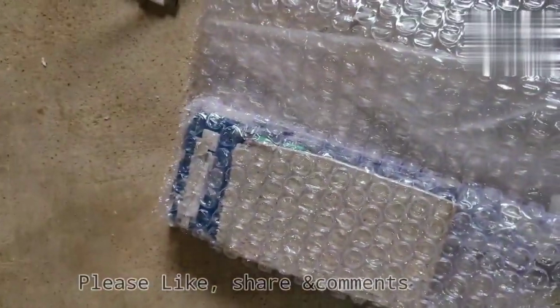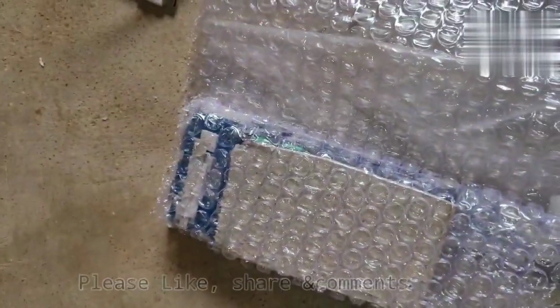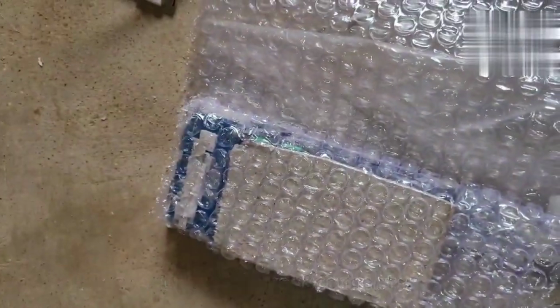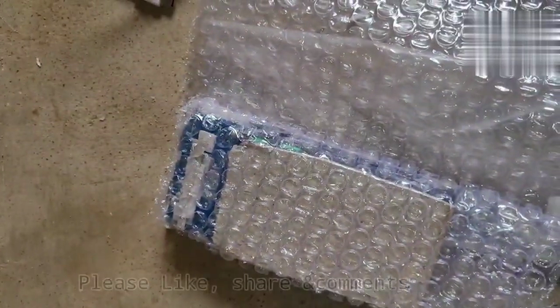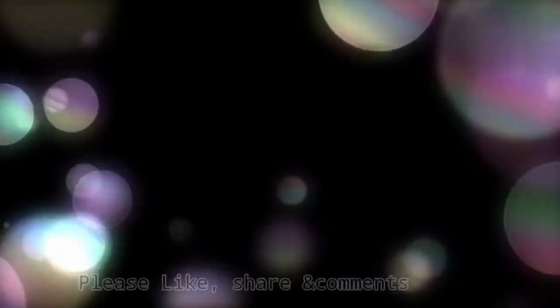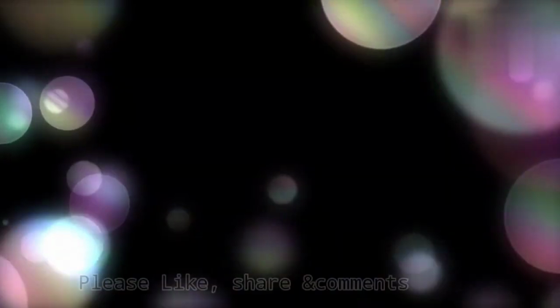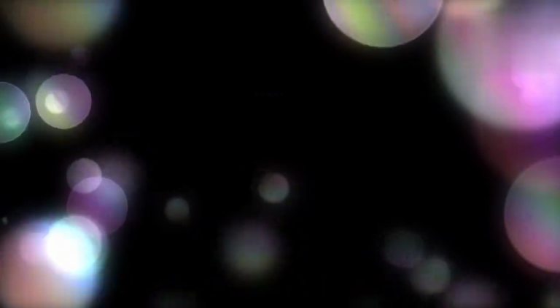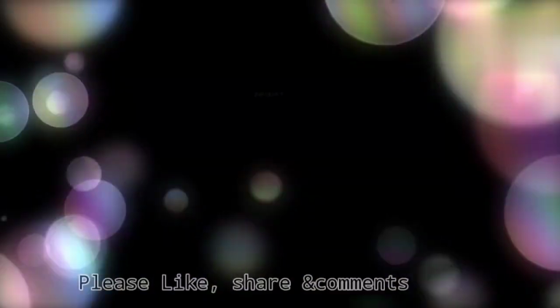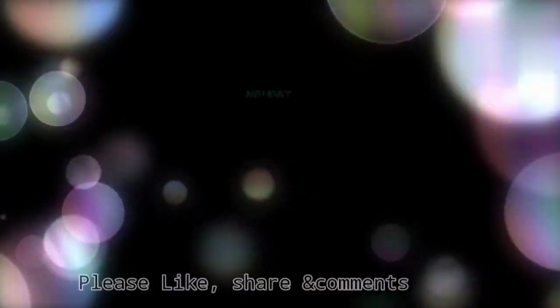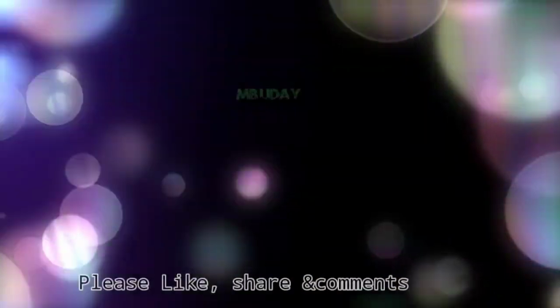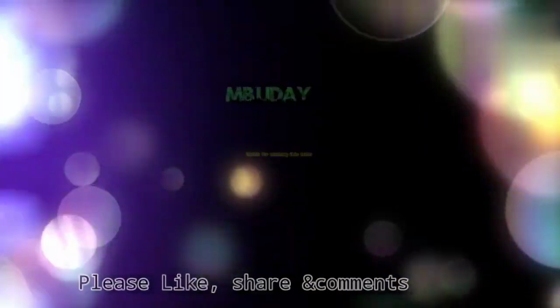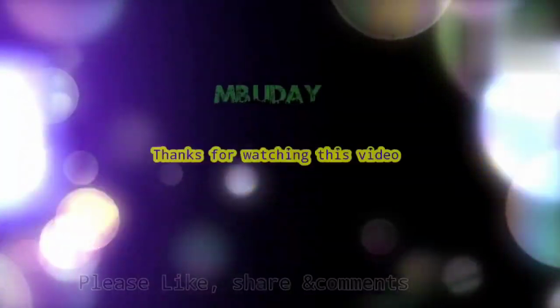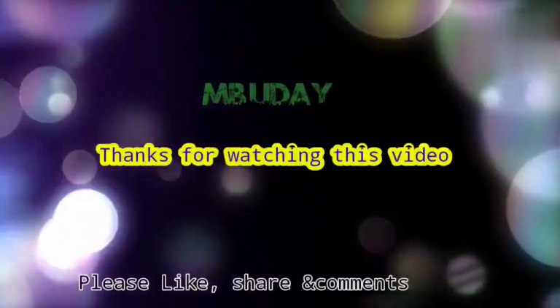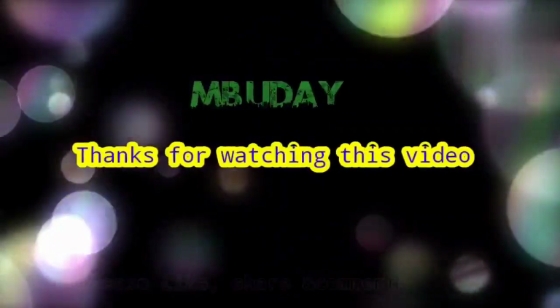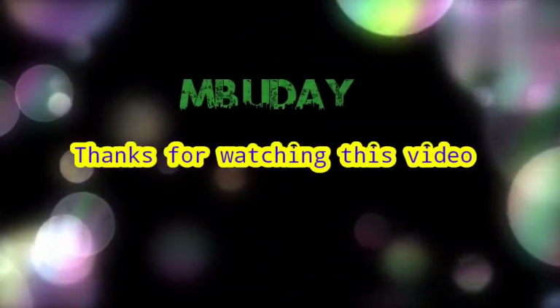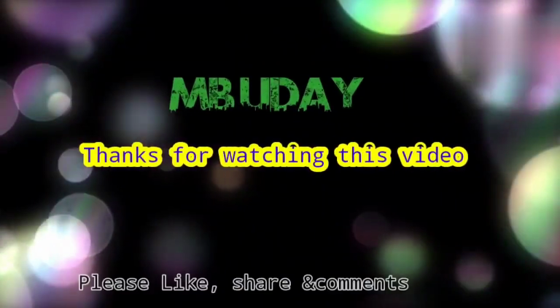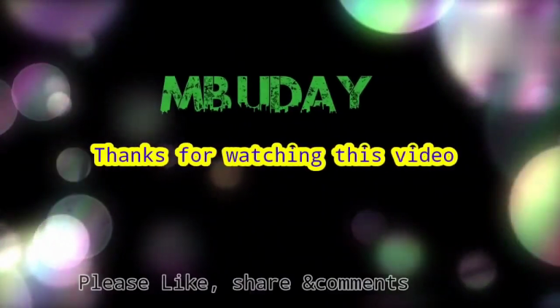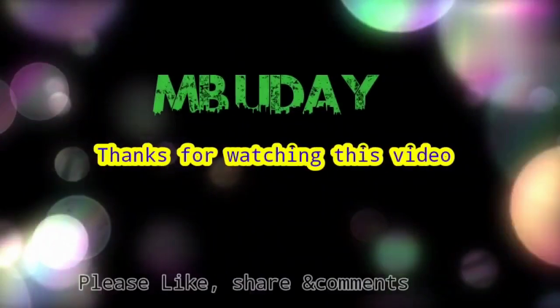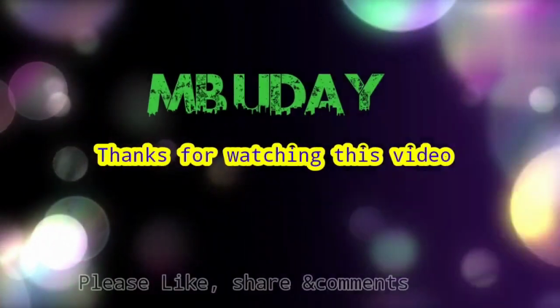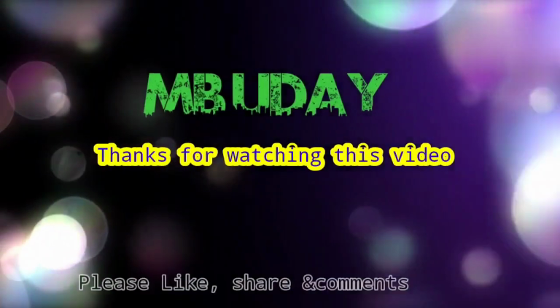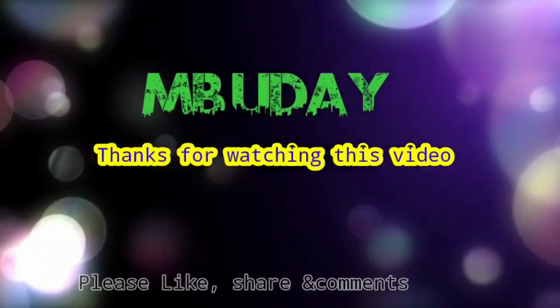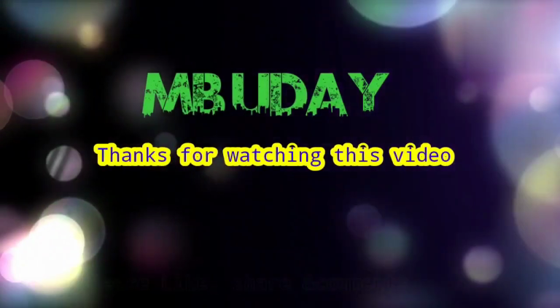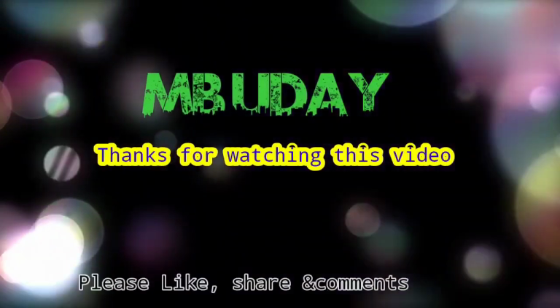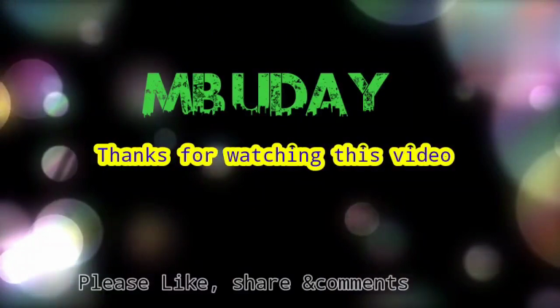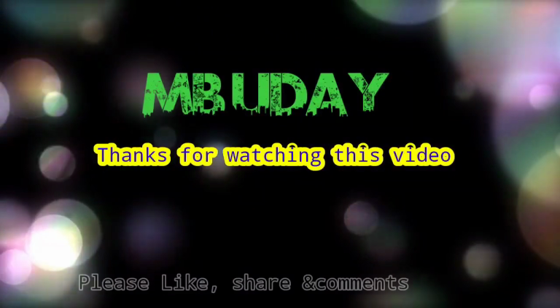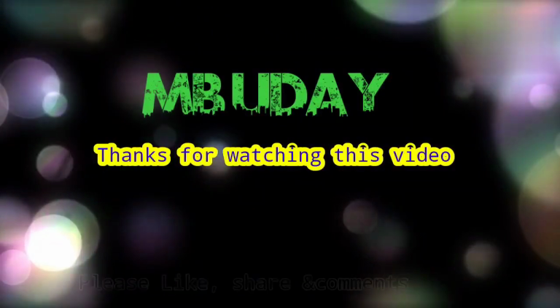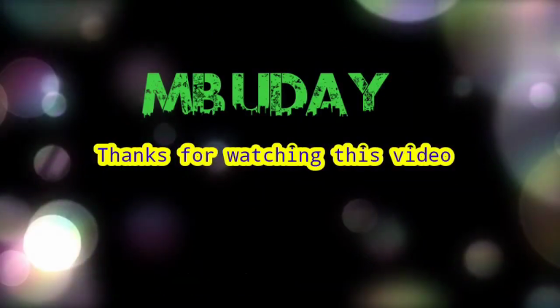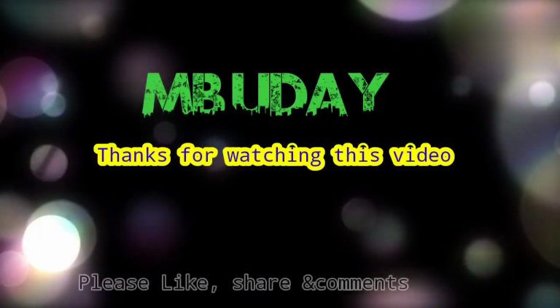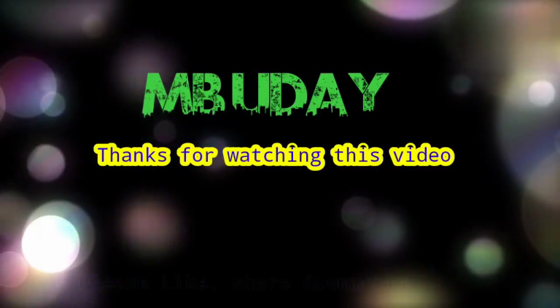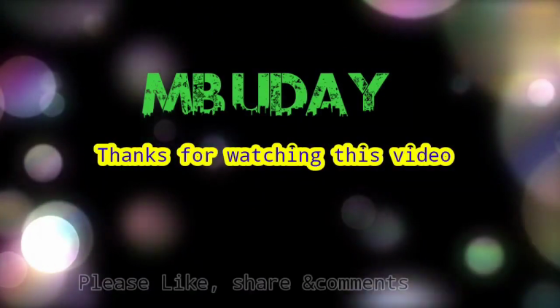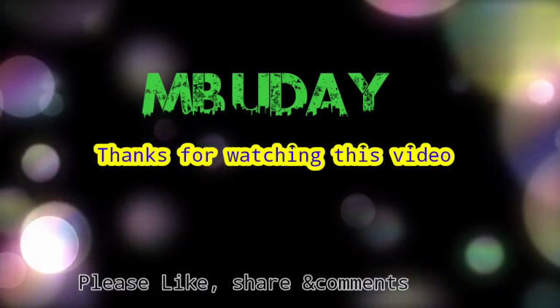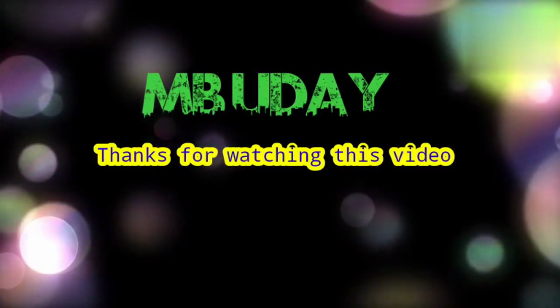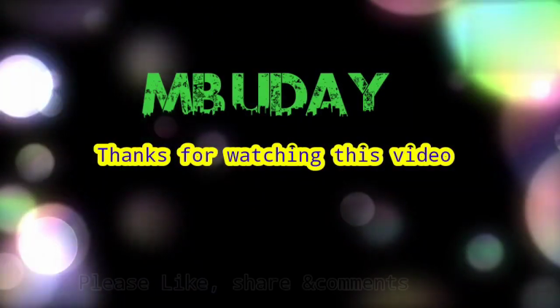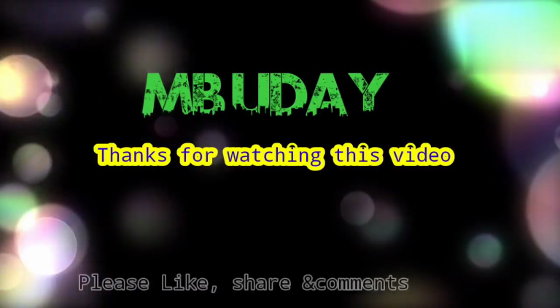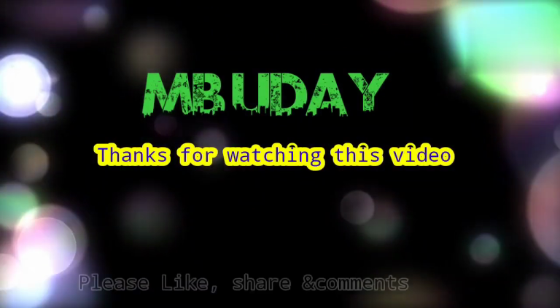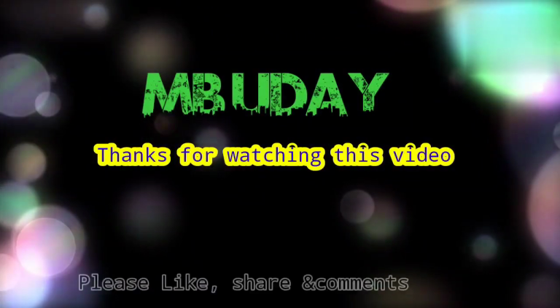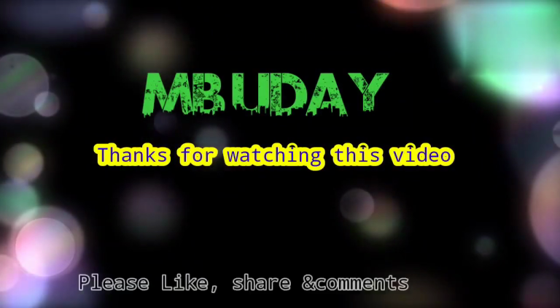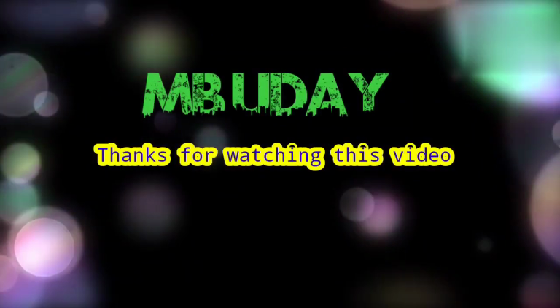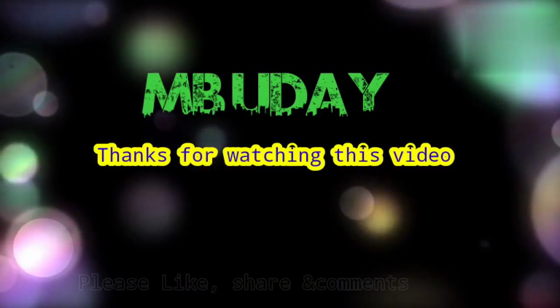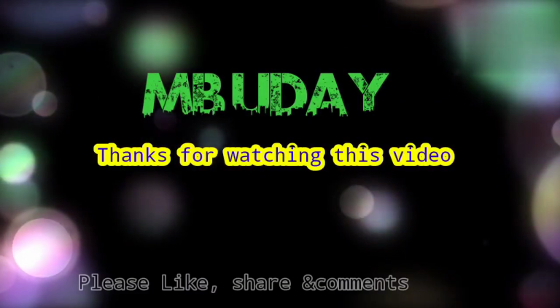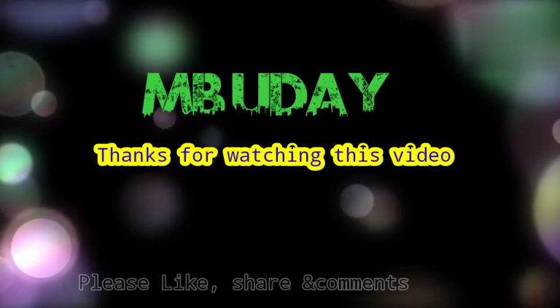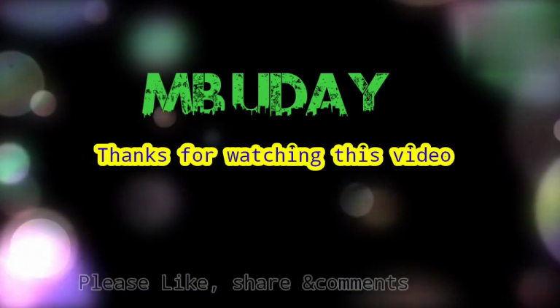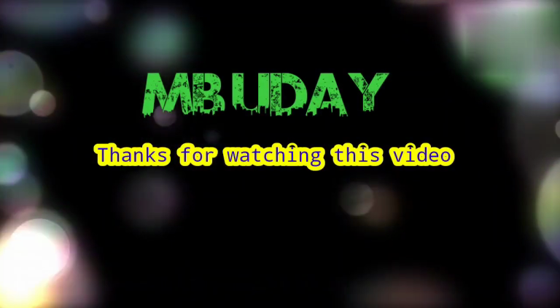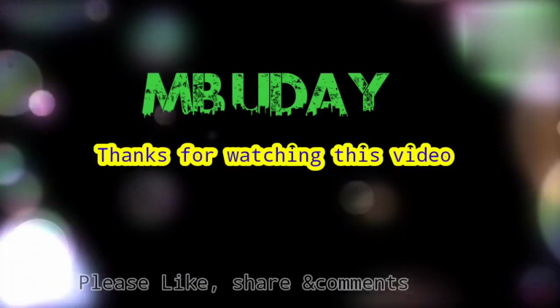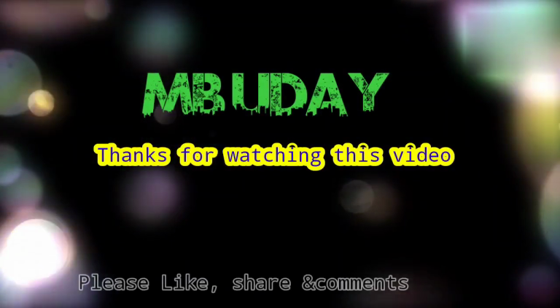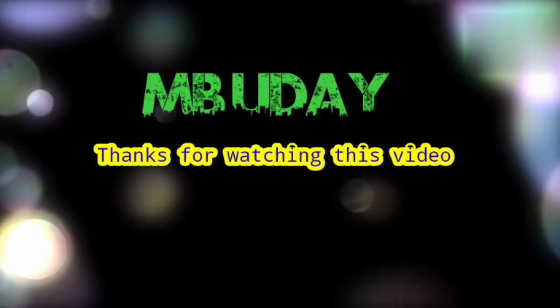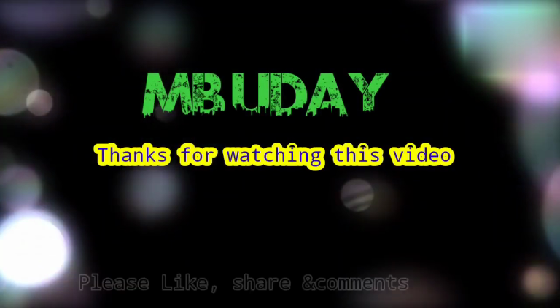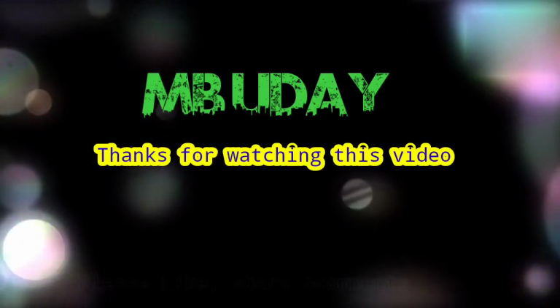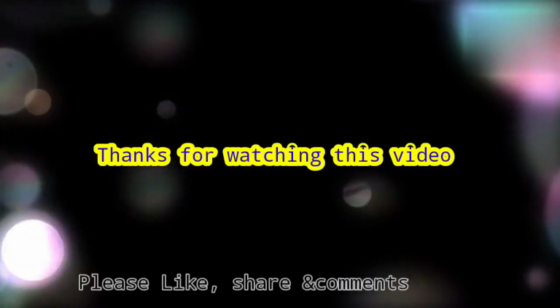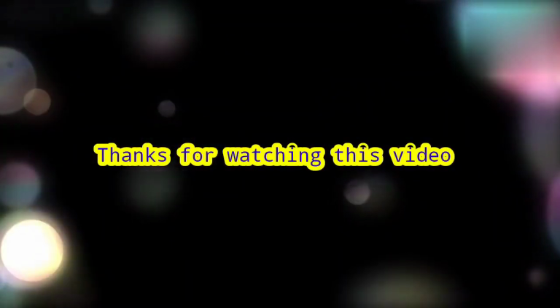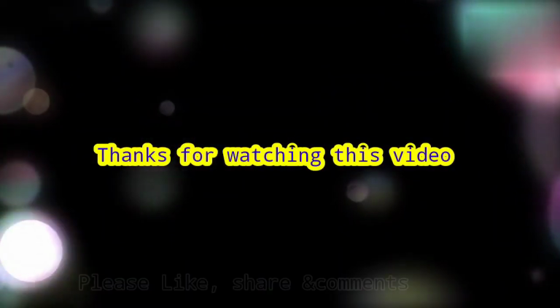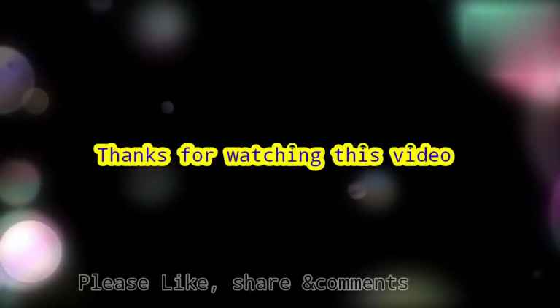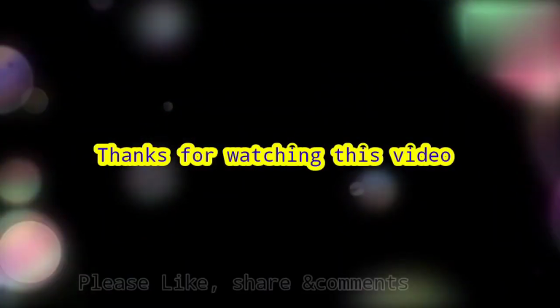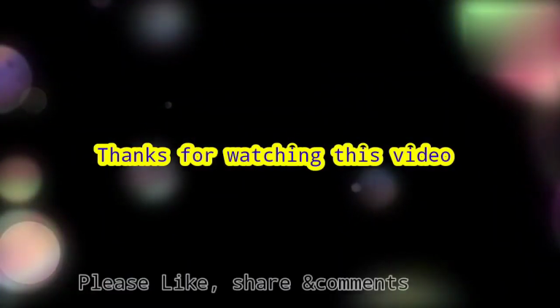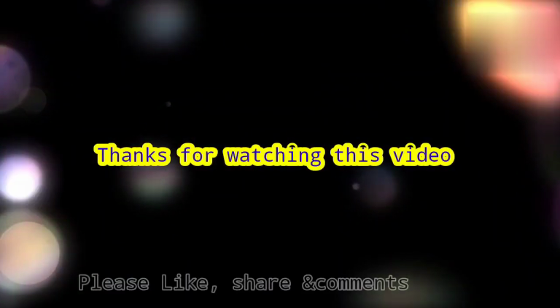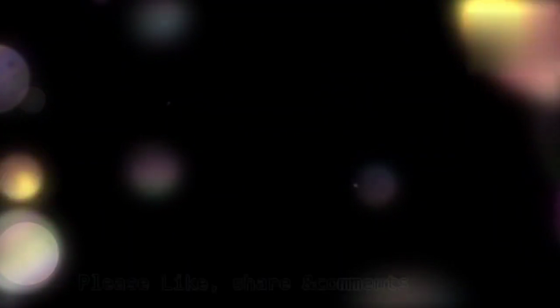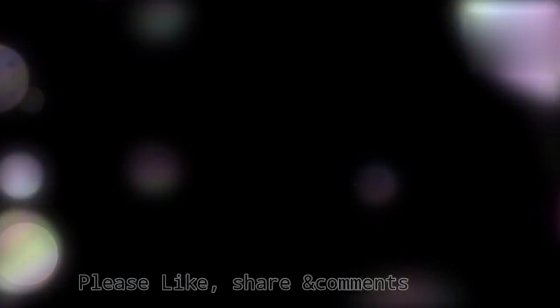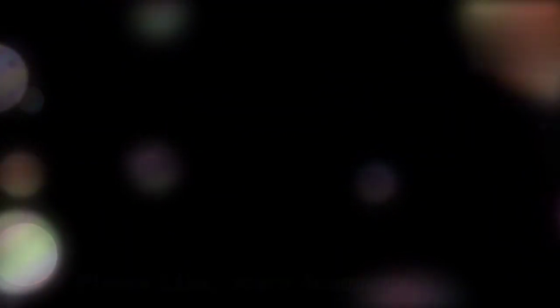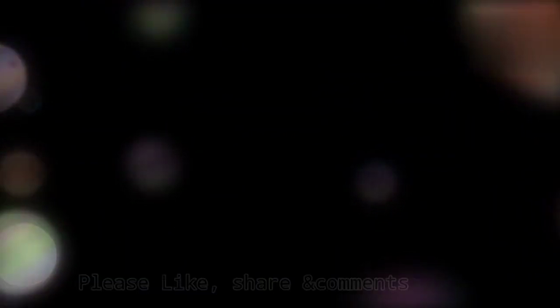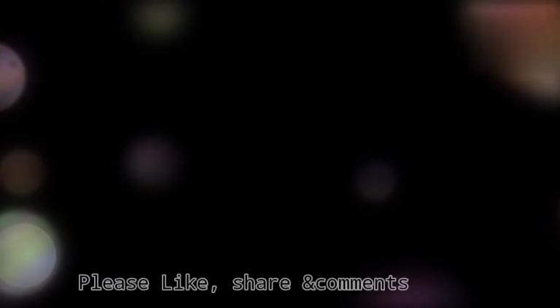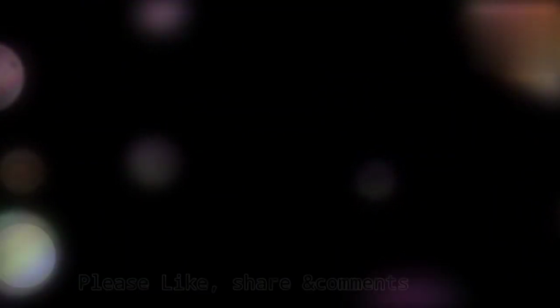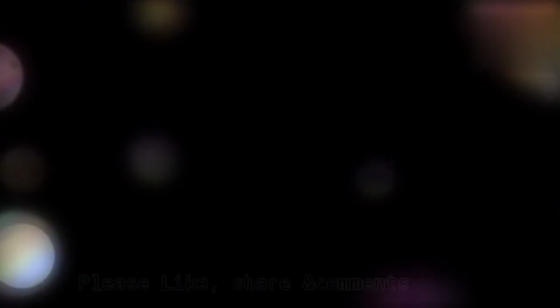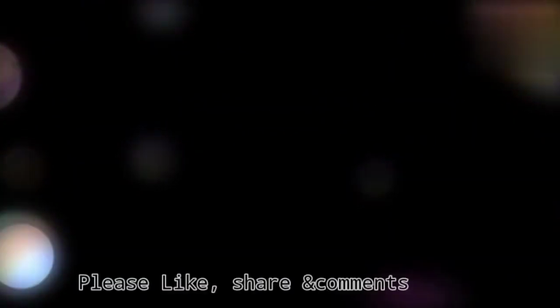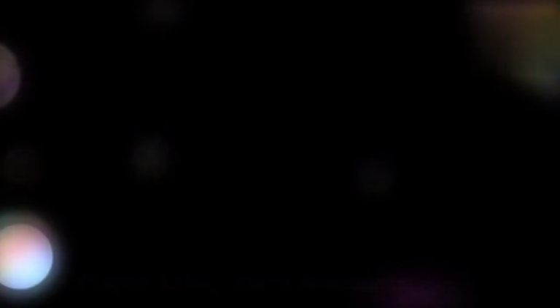If you like this video, please subscribe, comment, and share it with your friends. Thanks for watching.